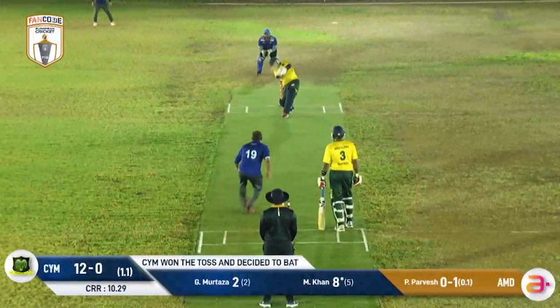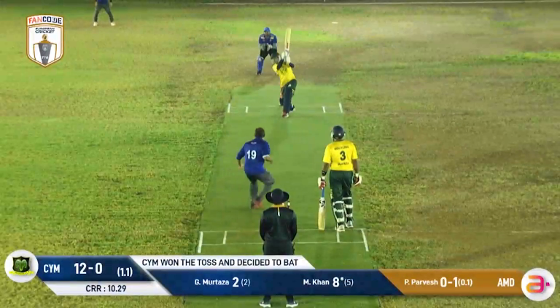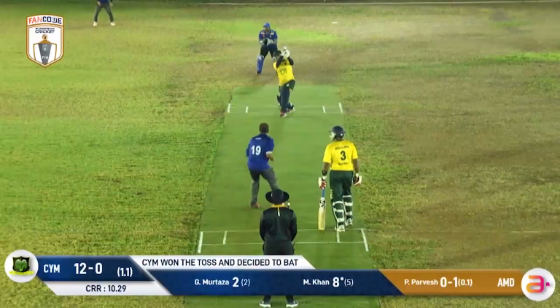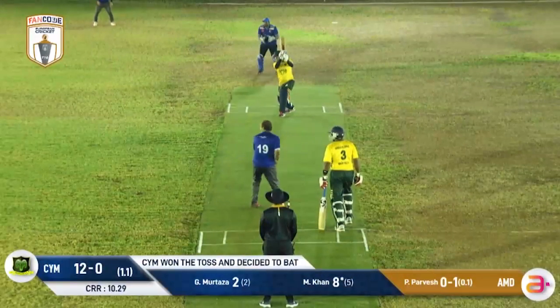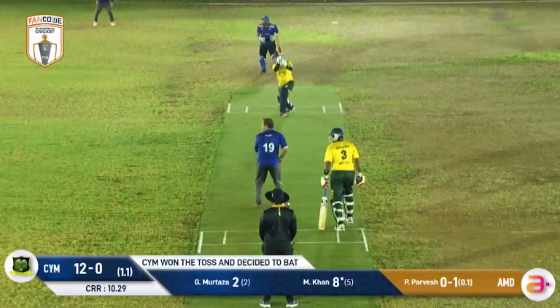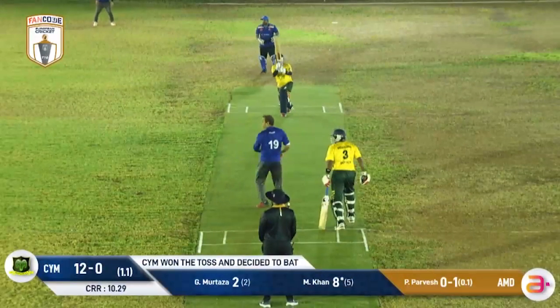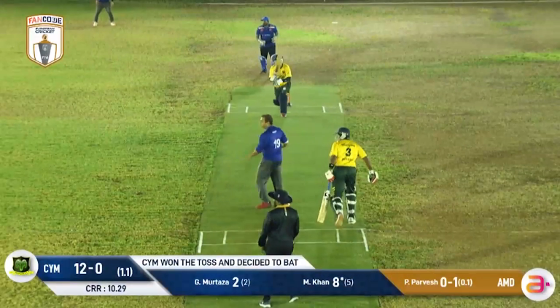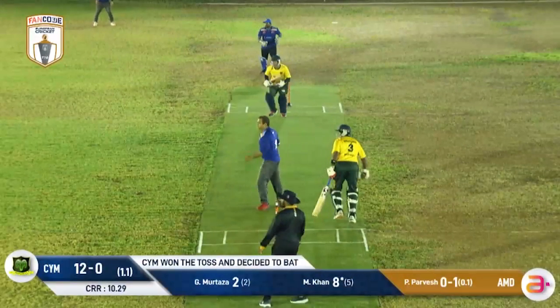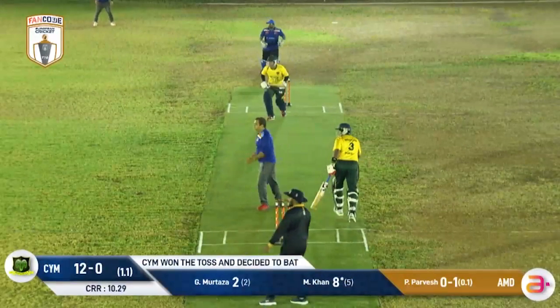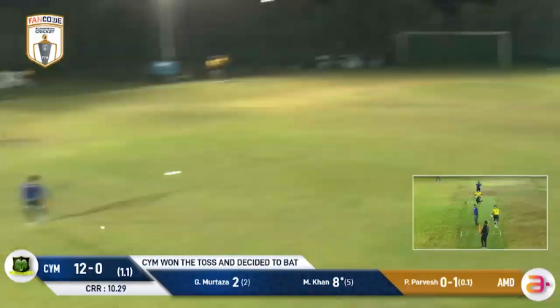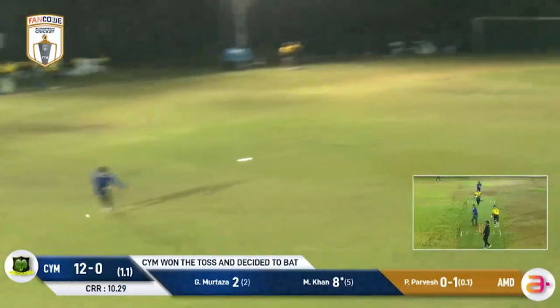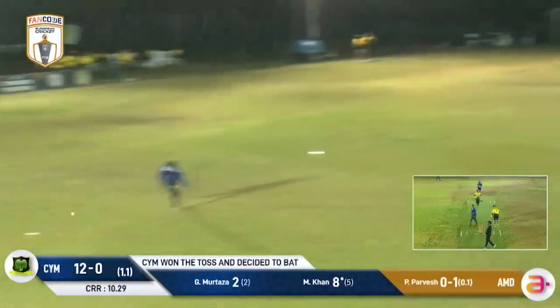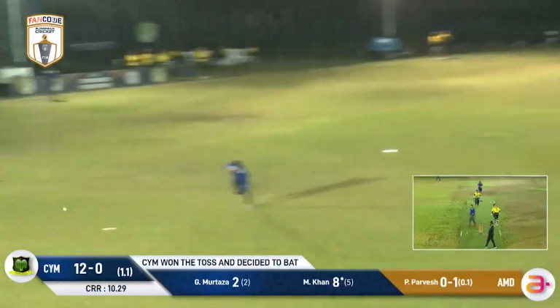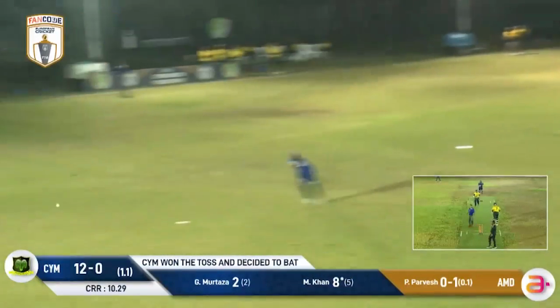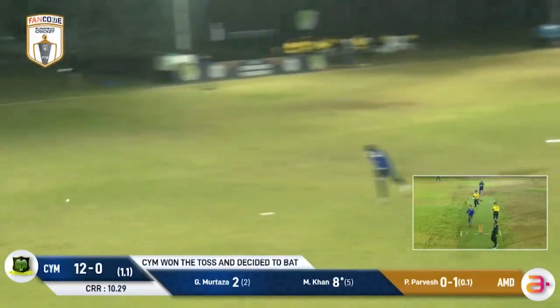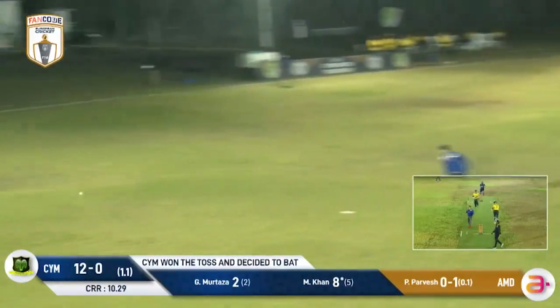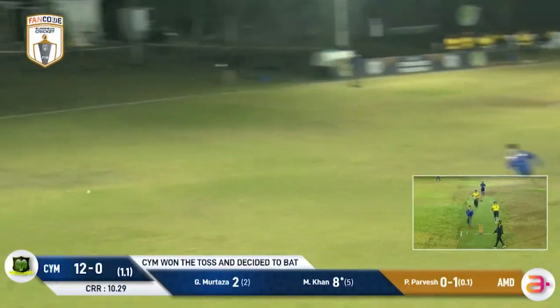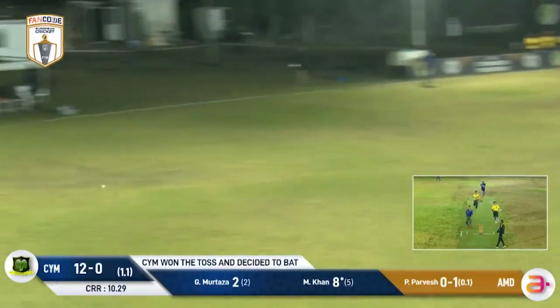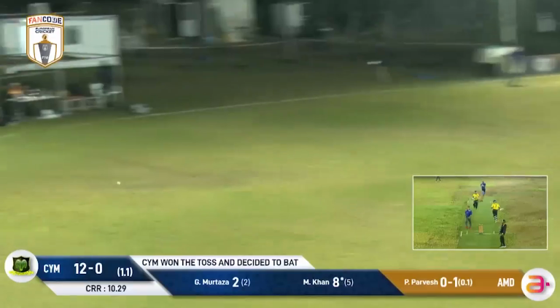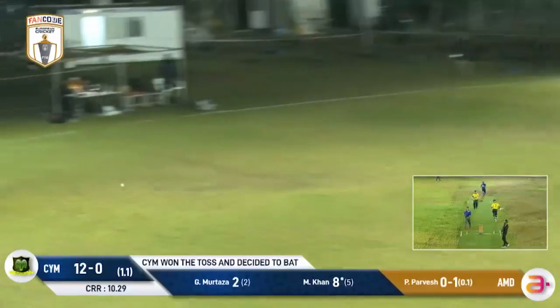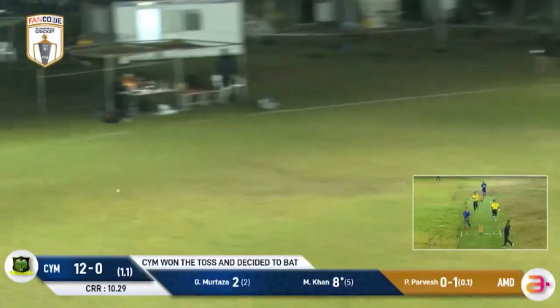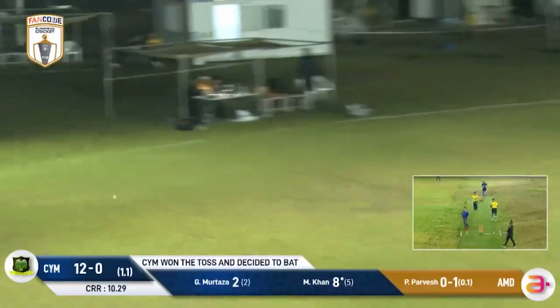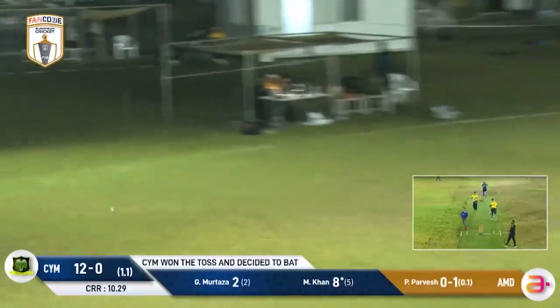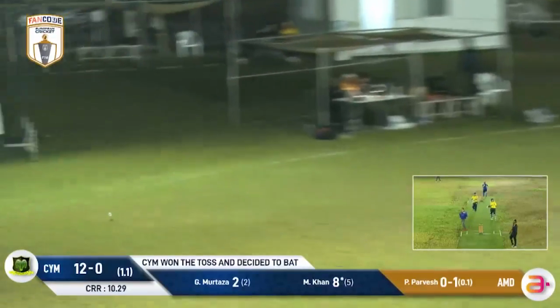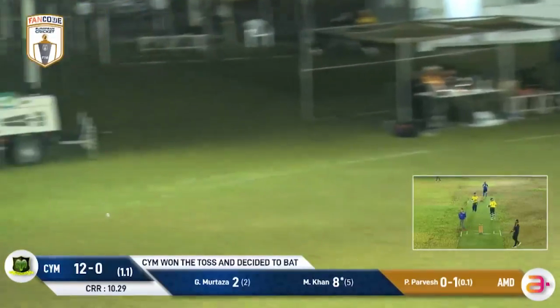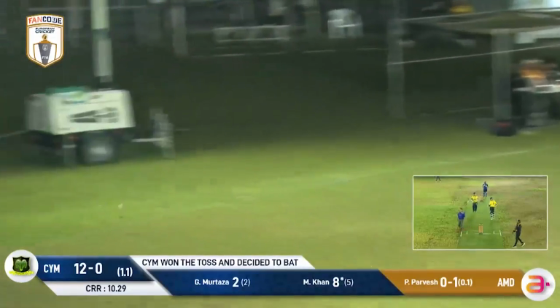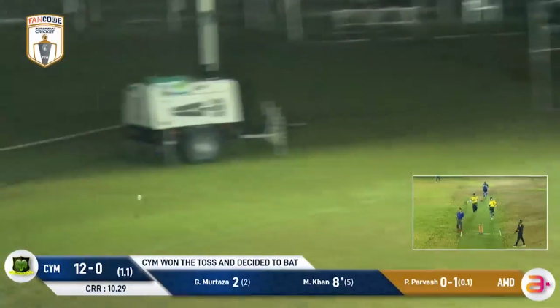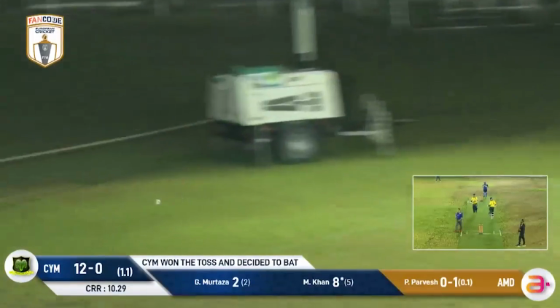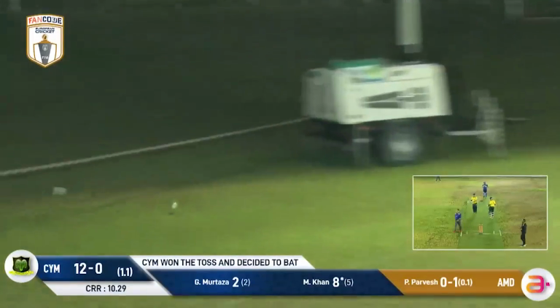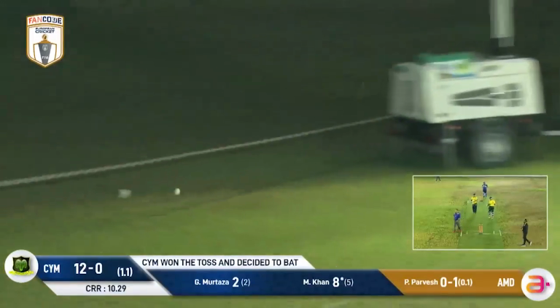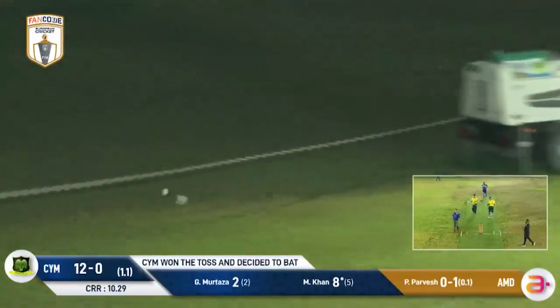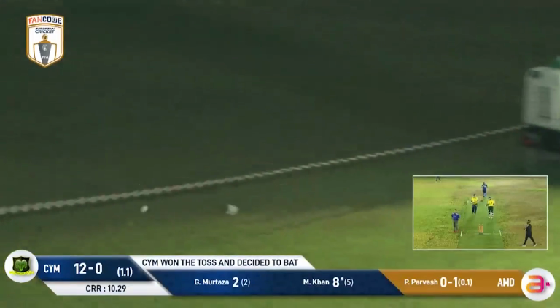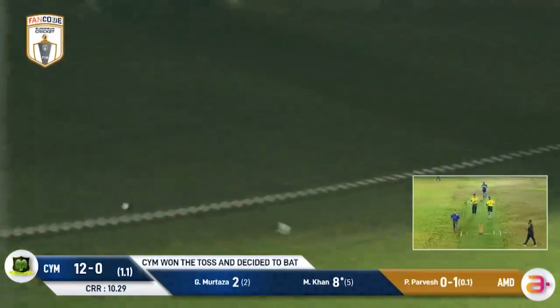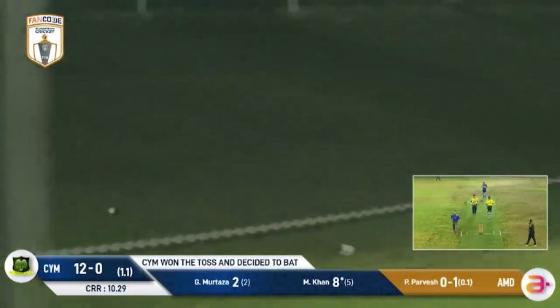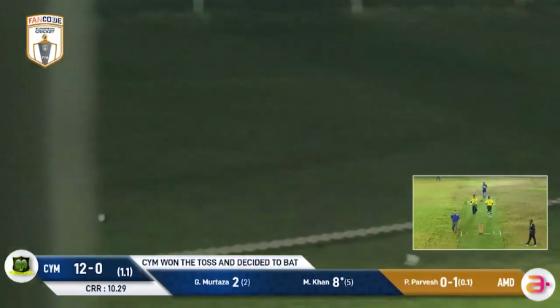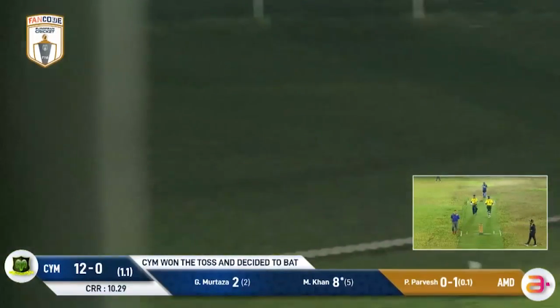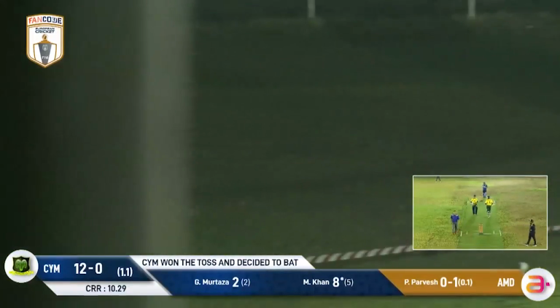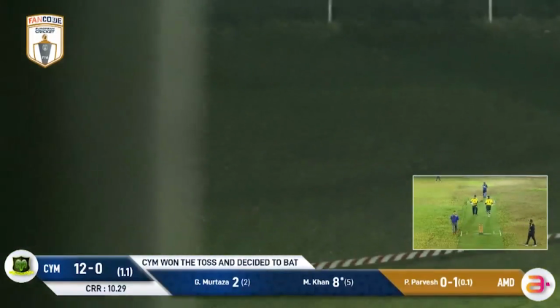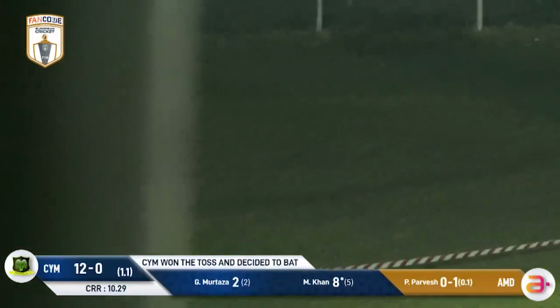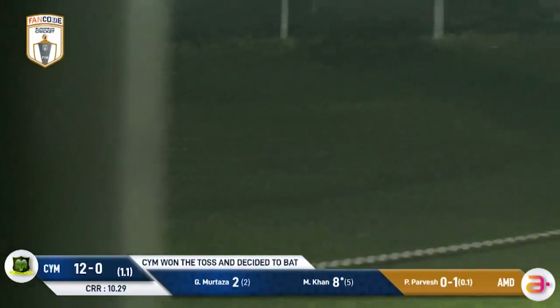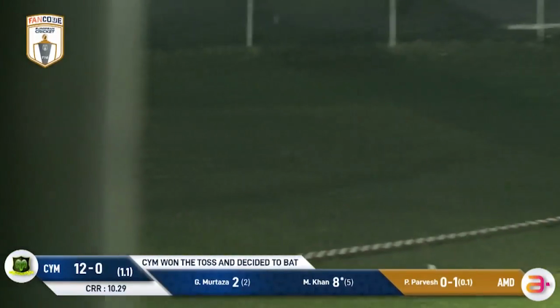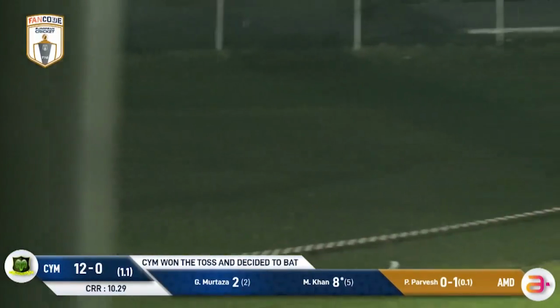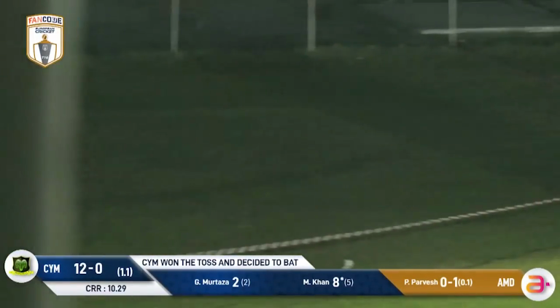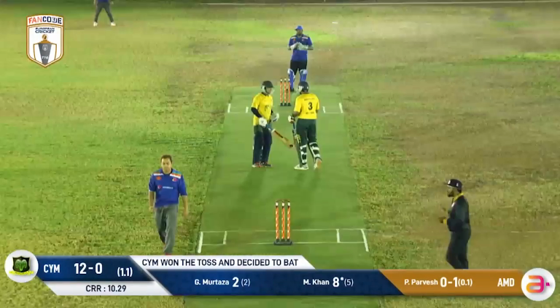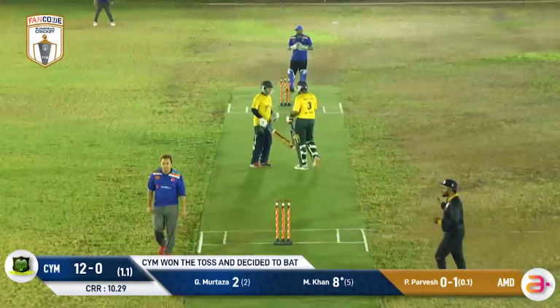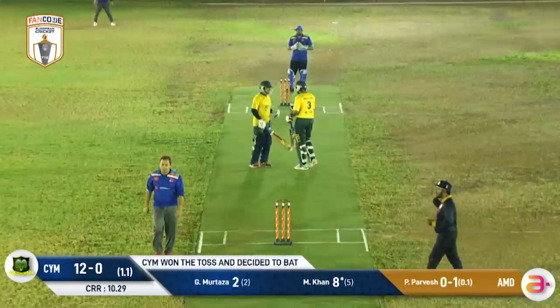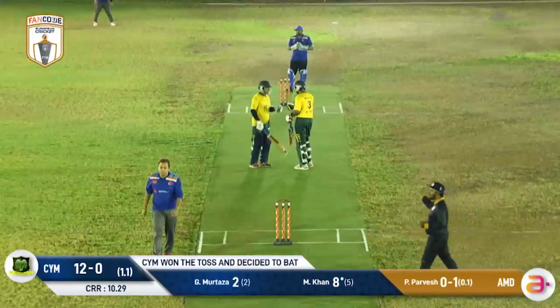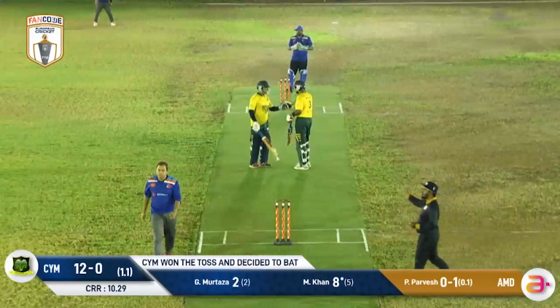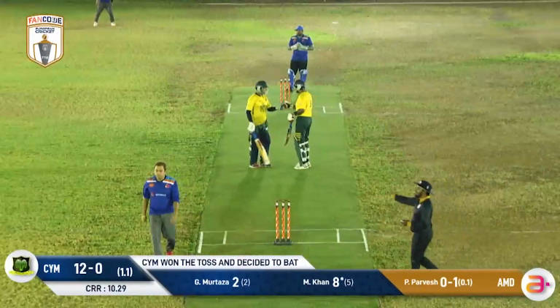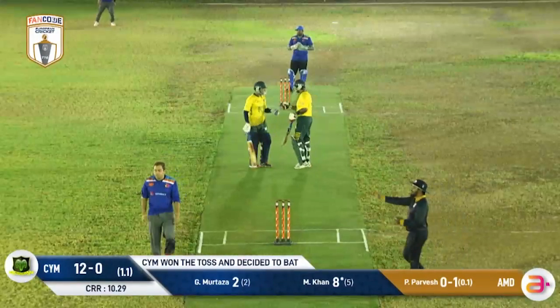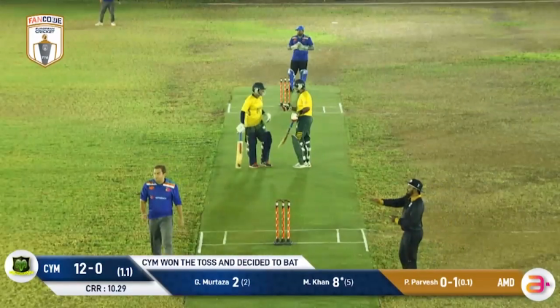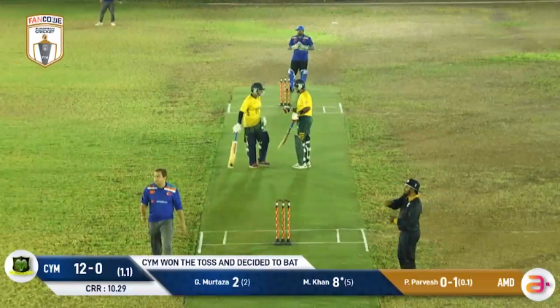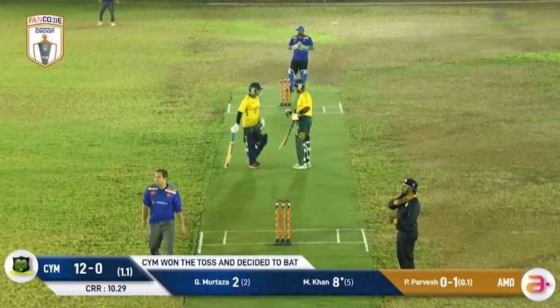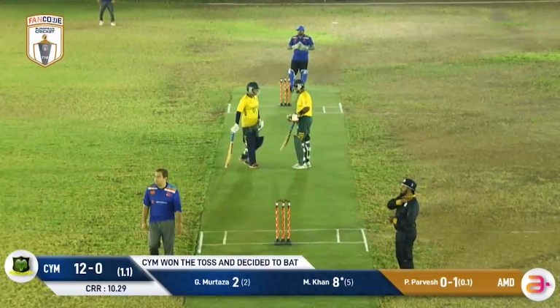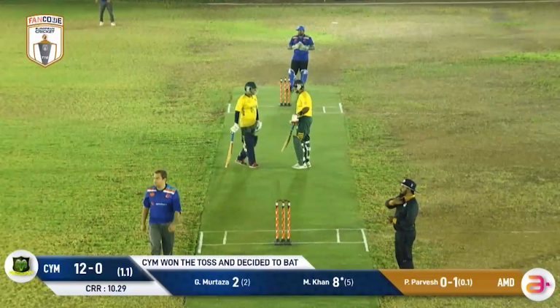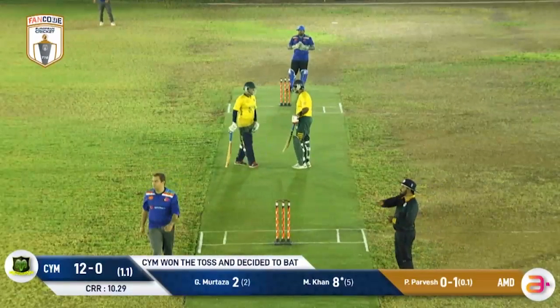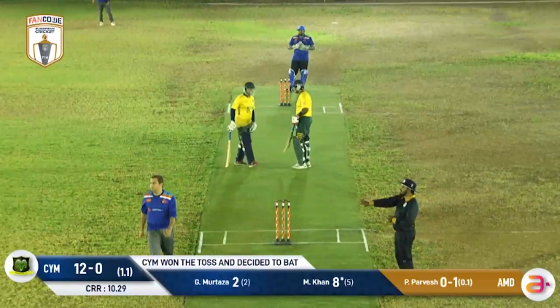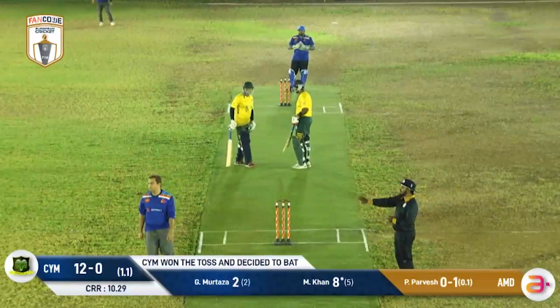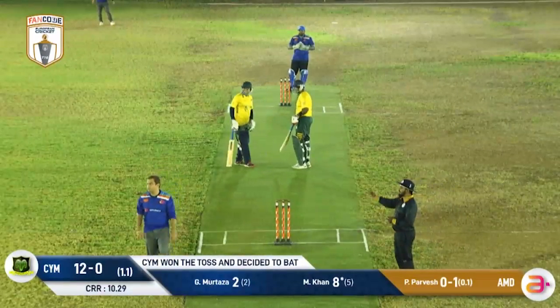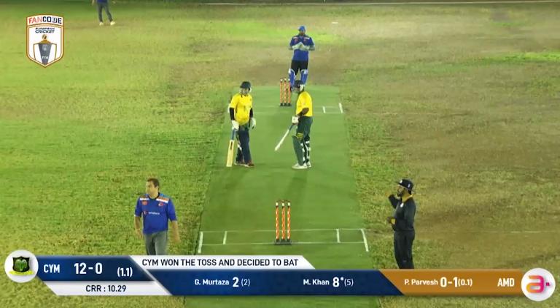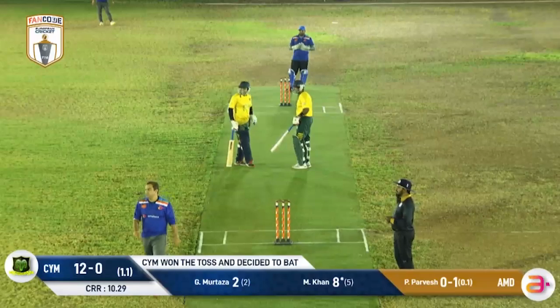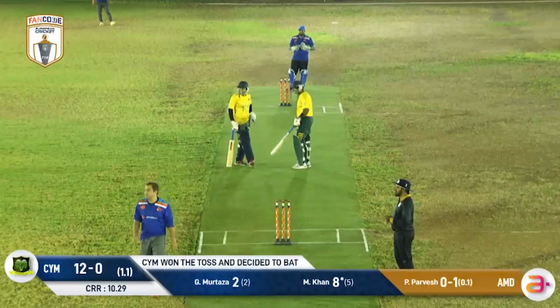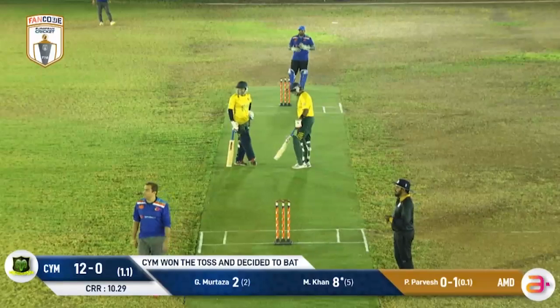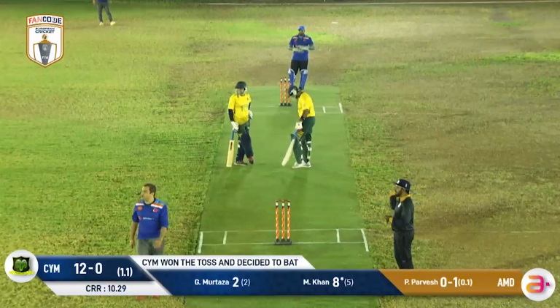Just waiting for this ball — what a cricket shot, beautiful! Through extra cover for four — a beautiful cricket shot again.